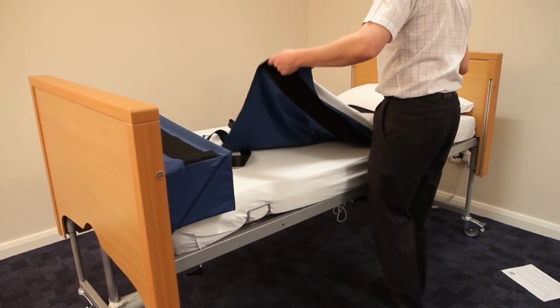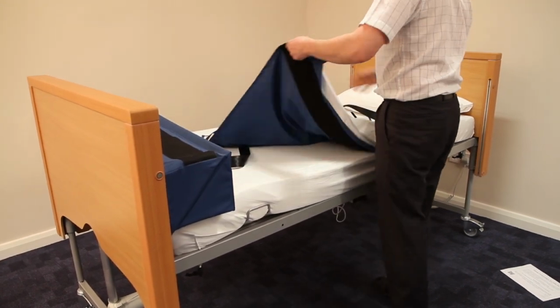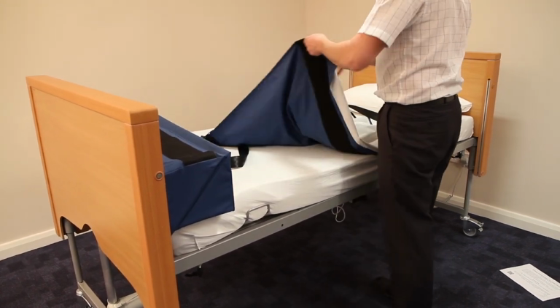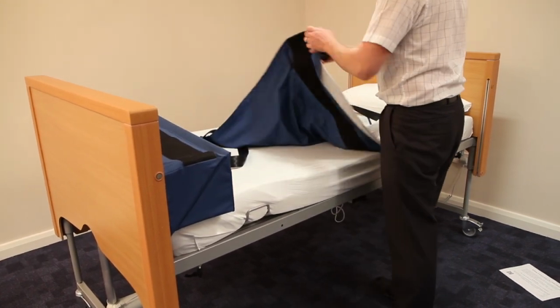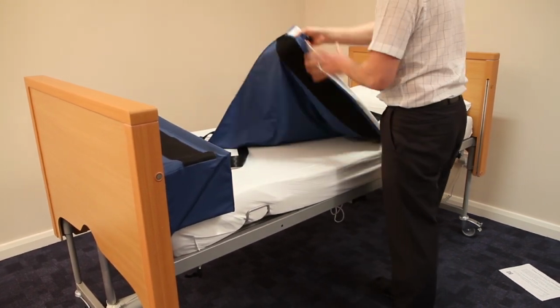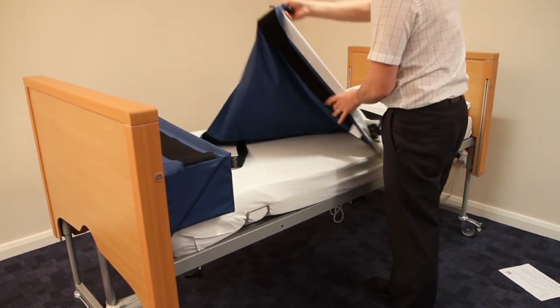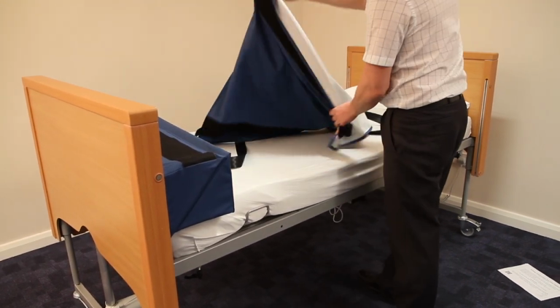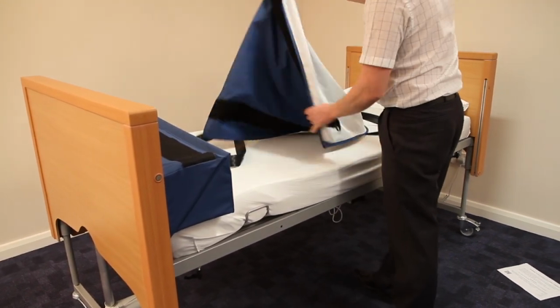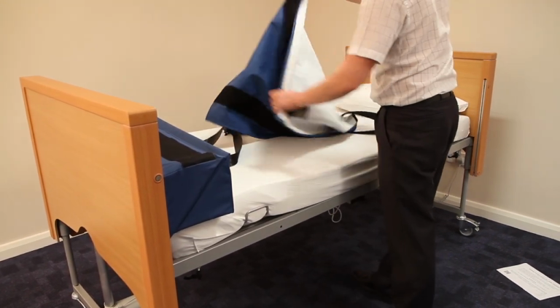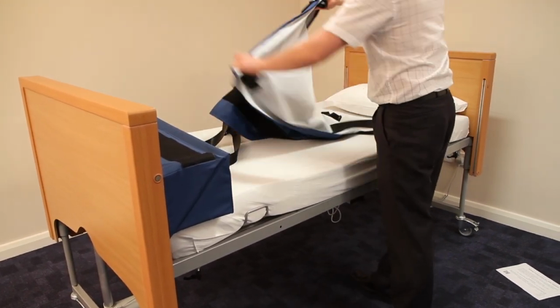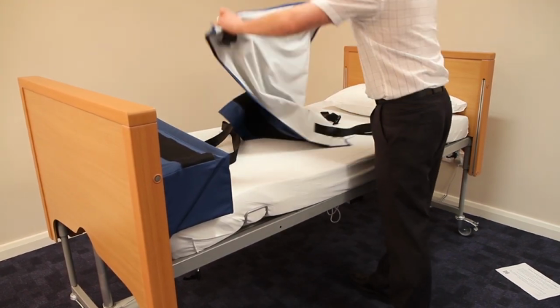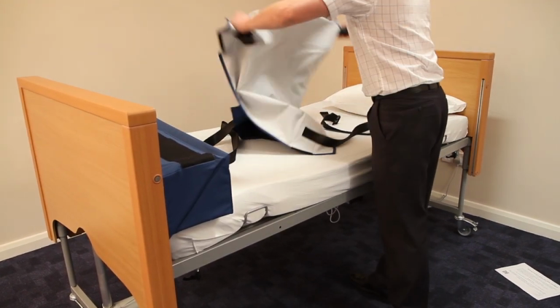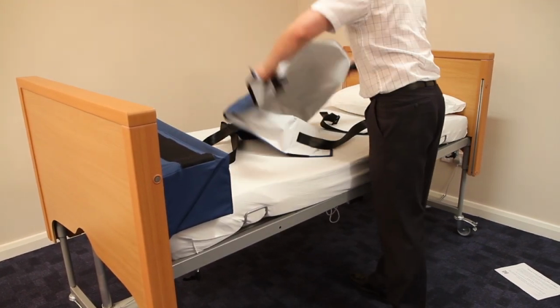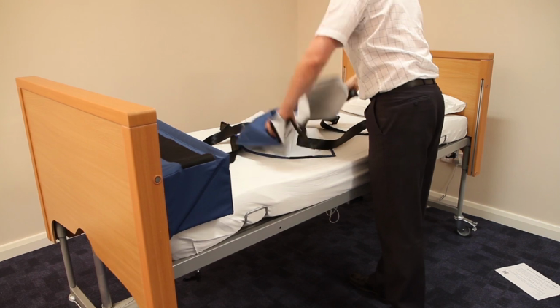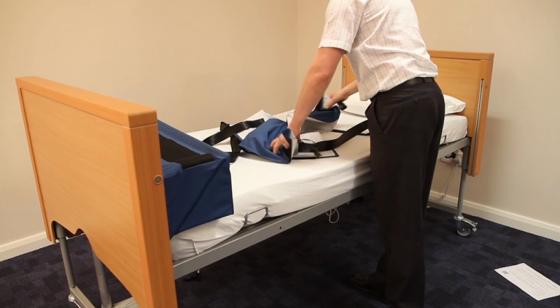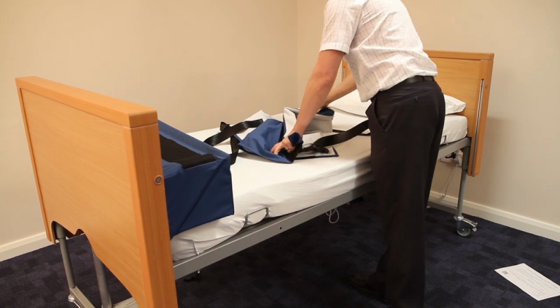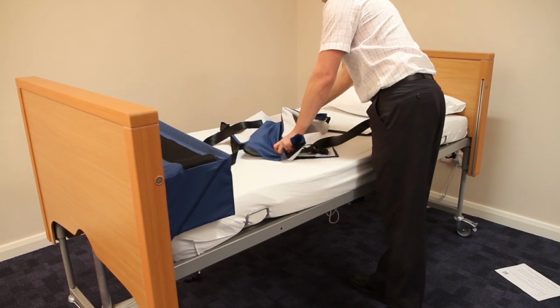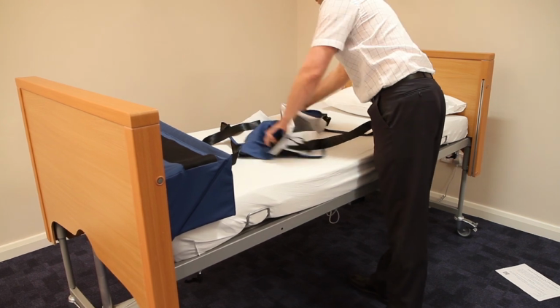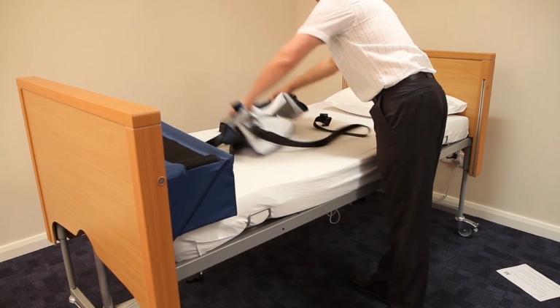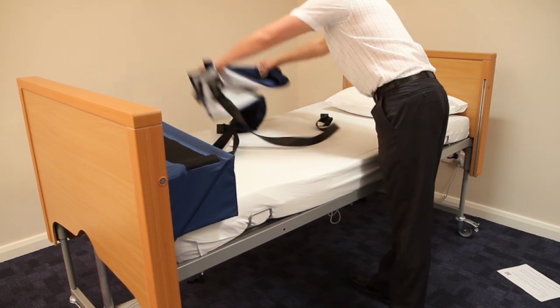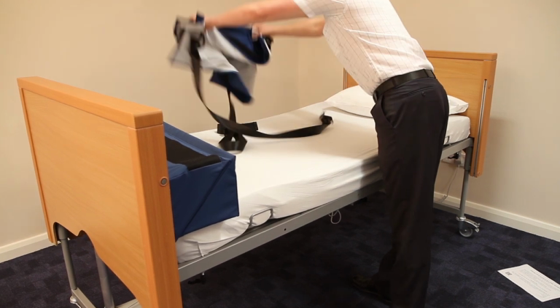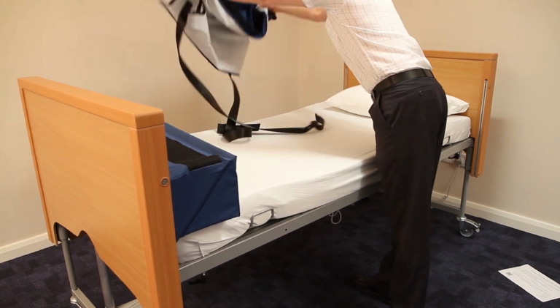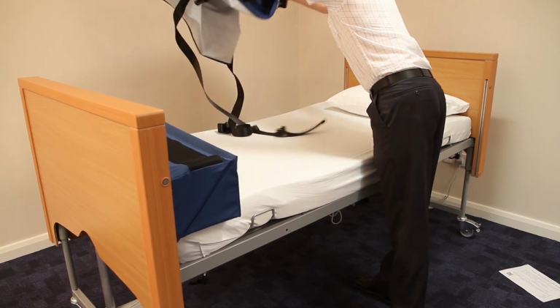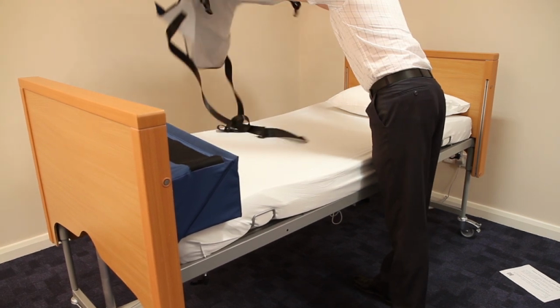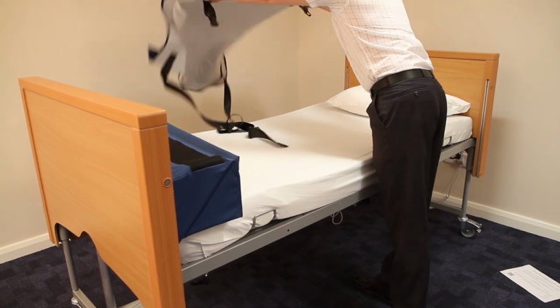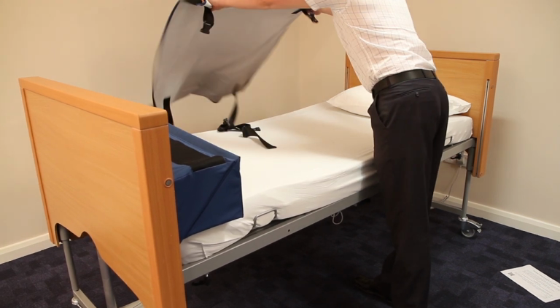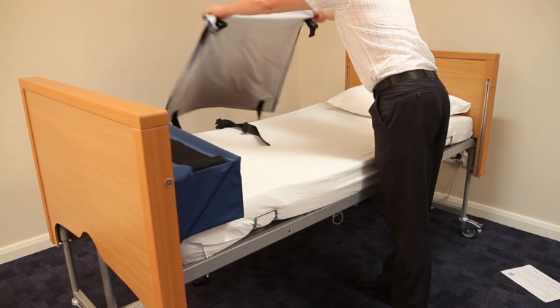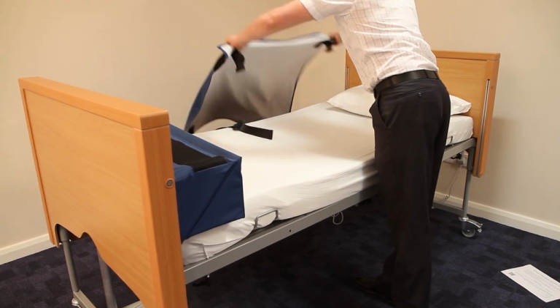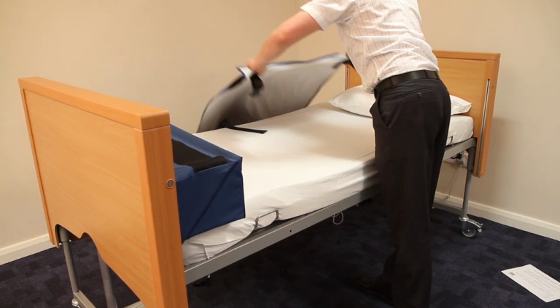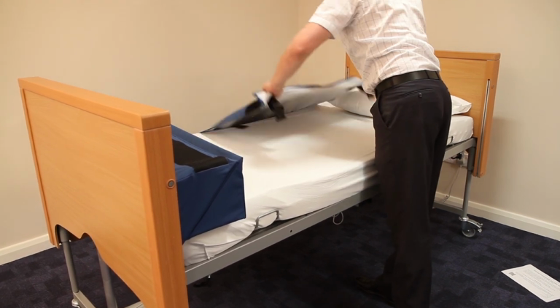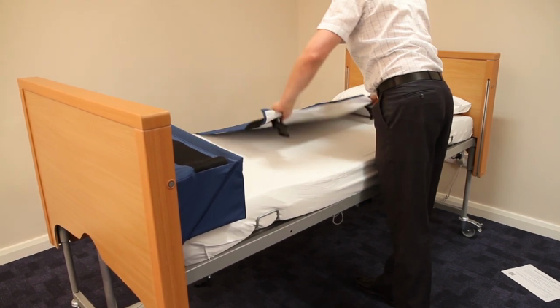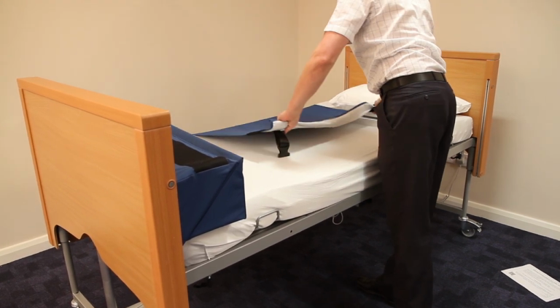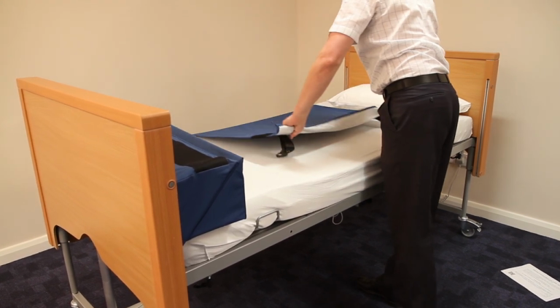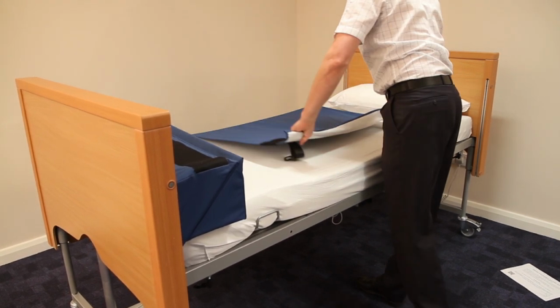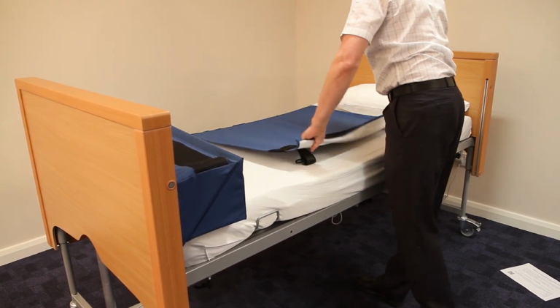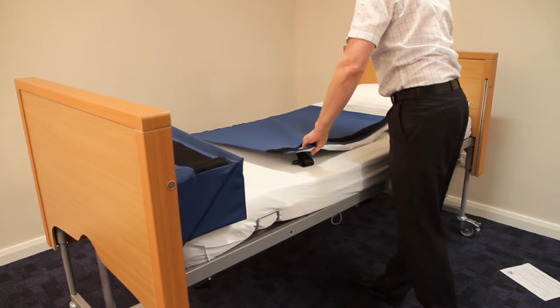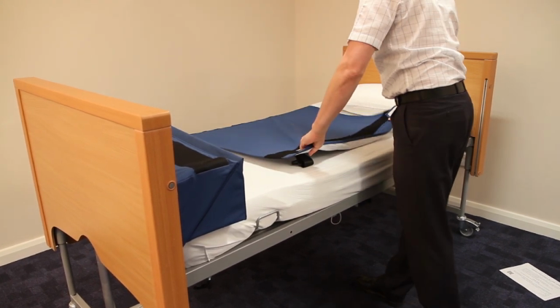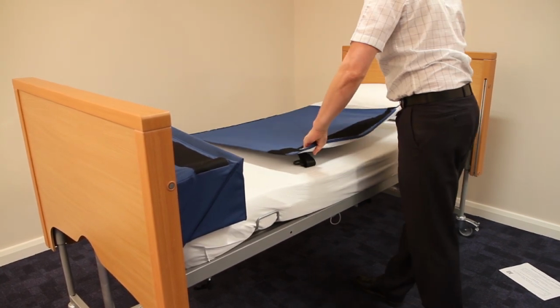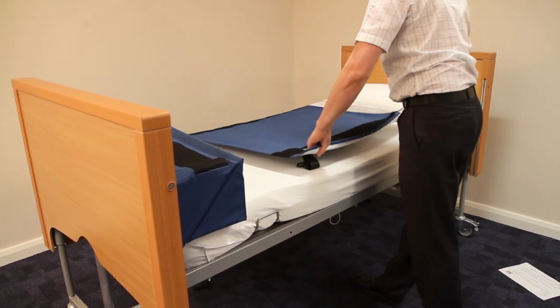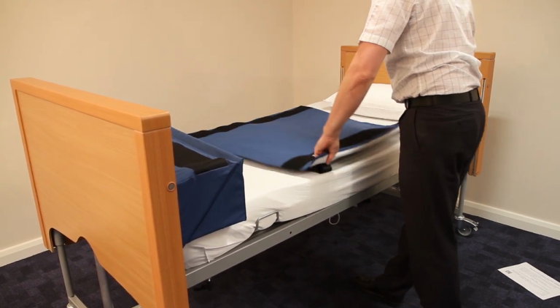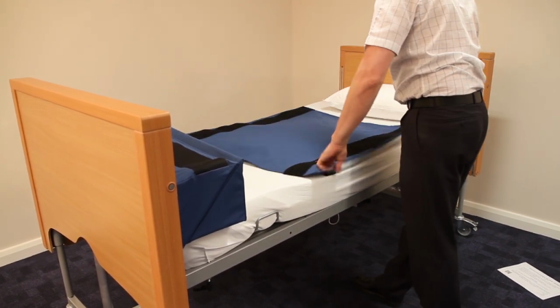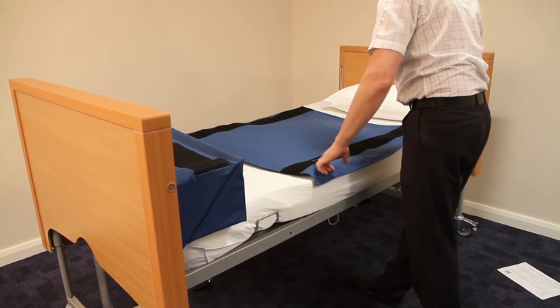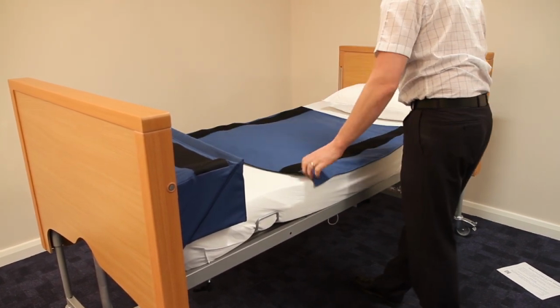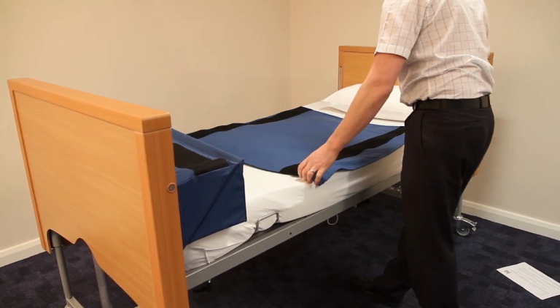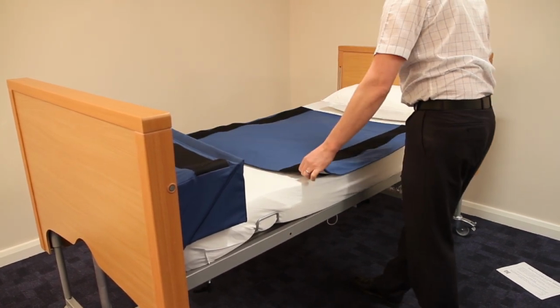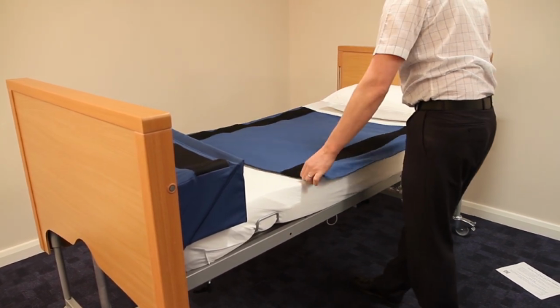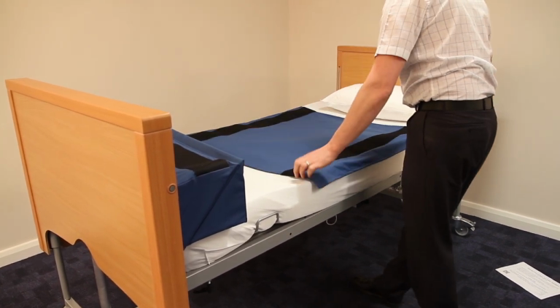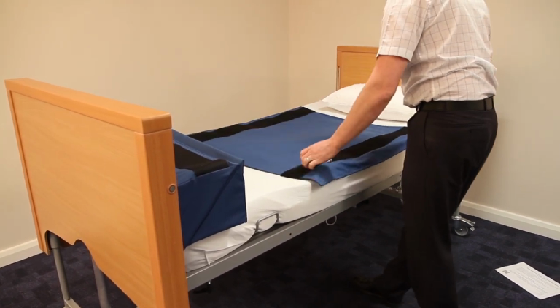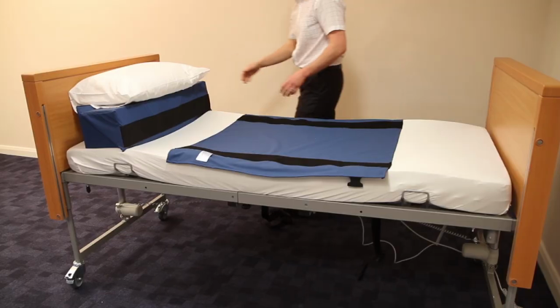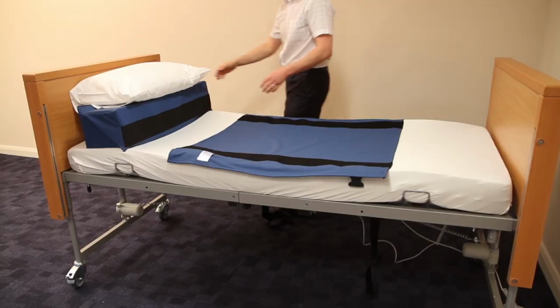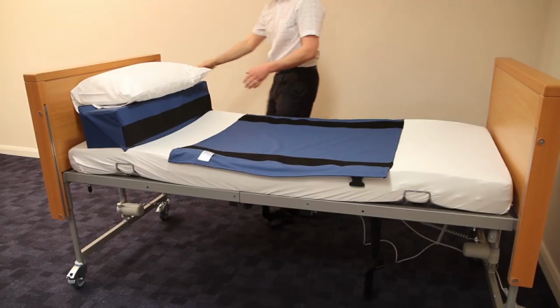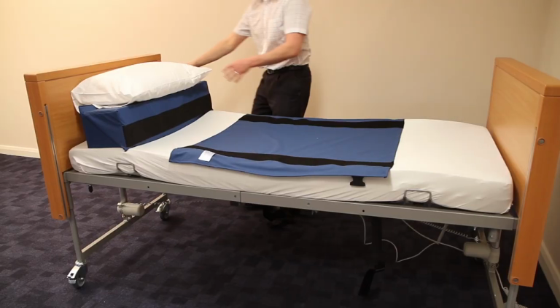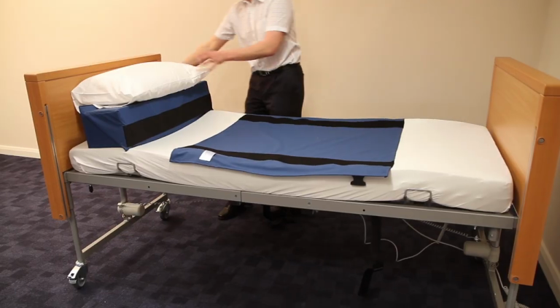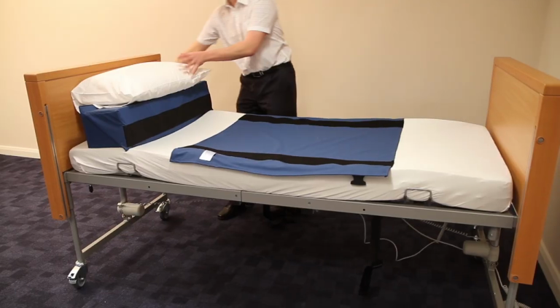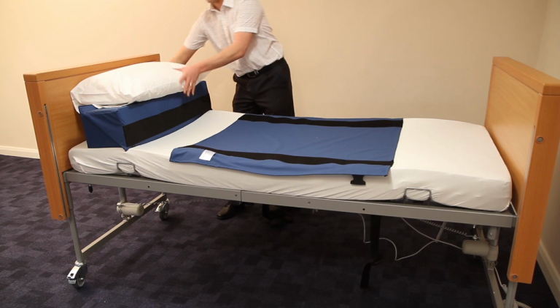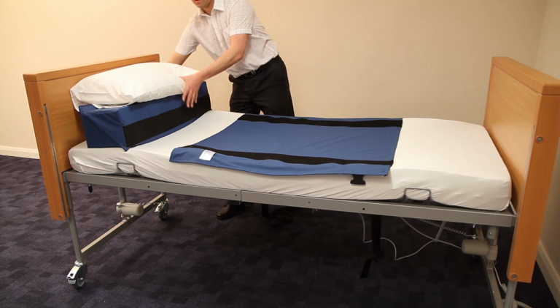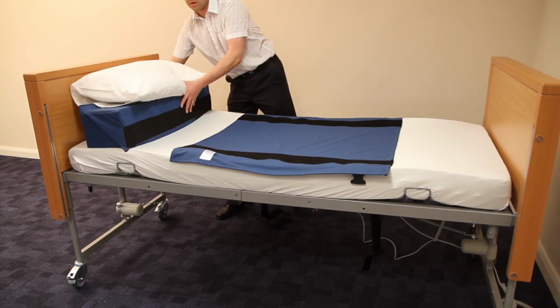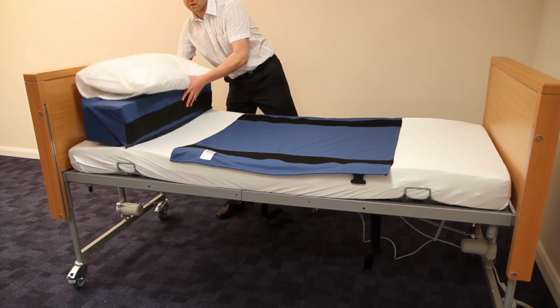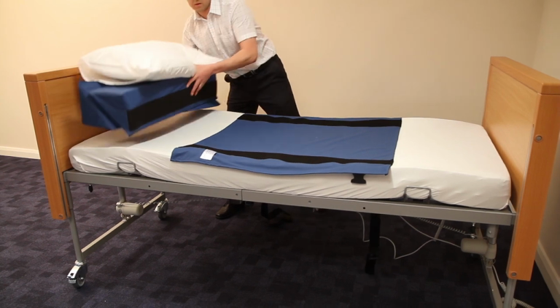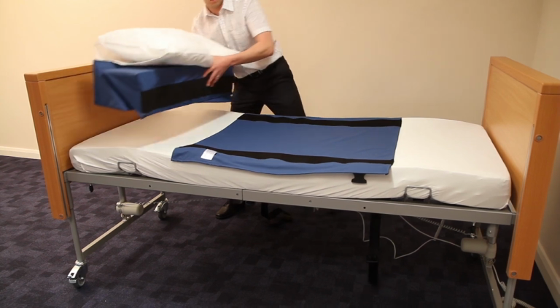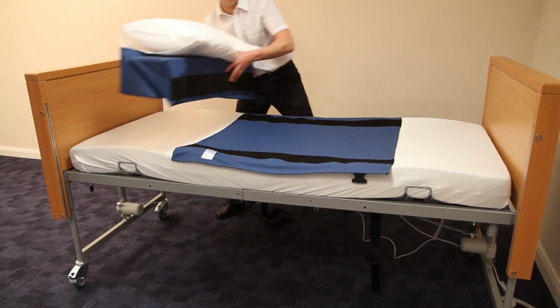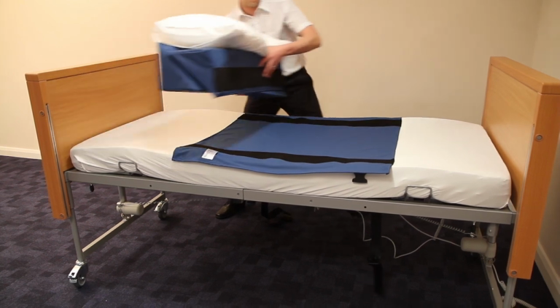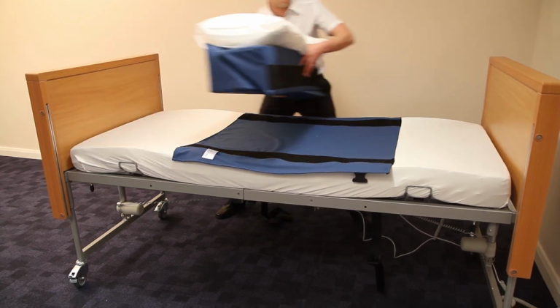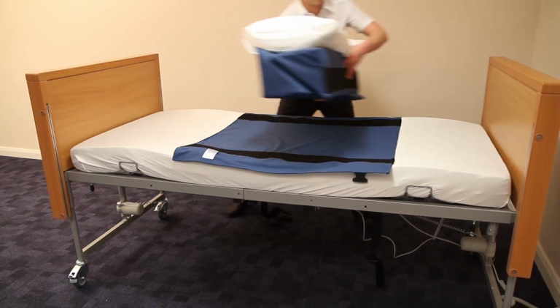Lay the draw sheet over the mattress, velcro side up. Position the draw sheet in the optimum place for the patient. Then thread the straps under the mattress.